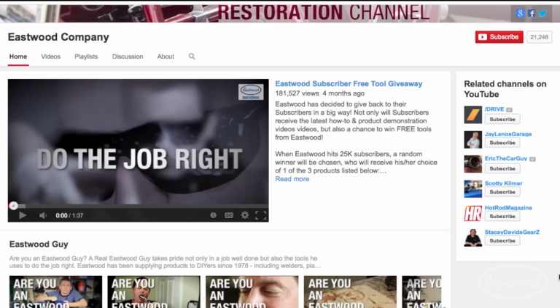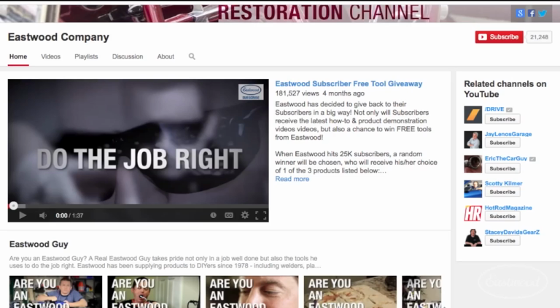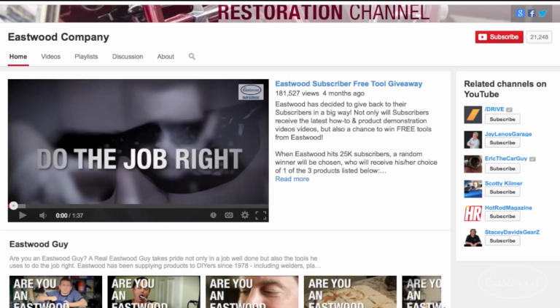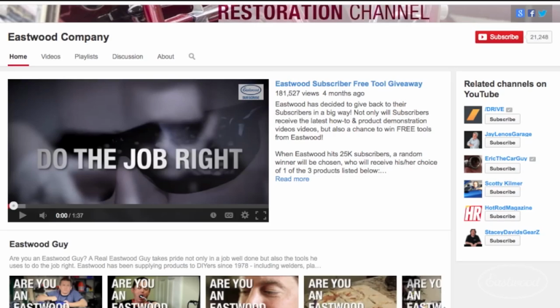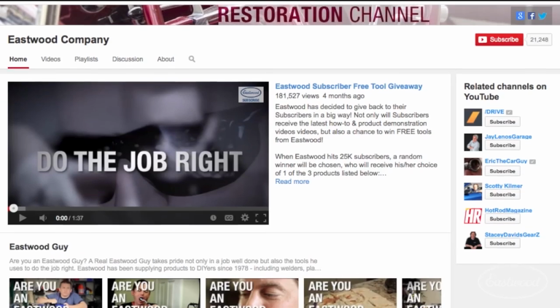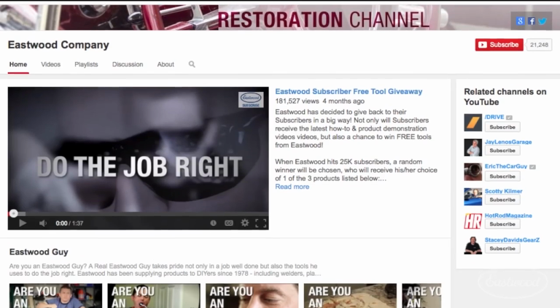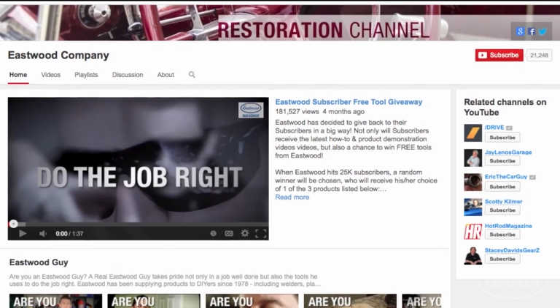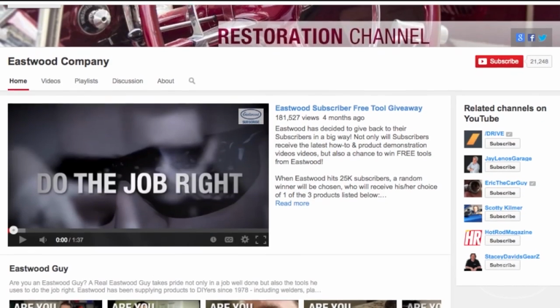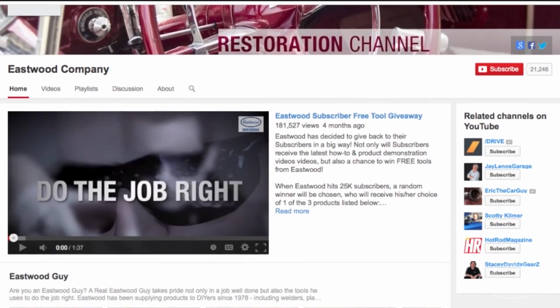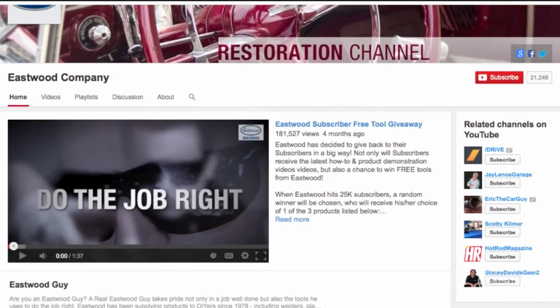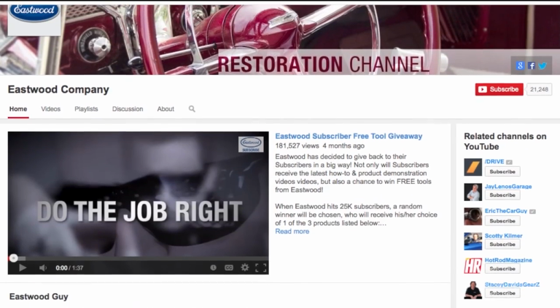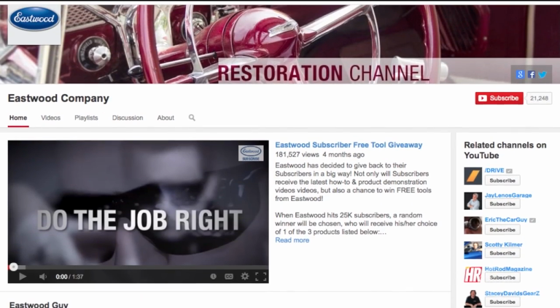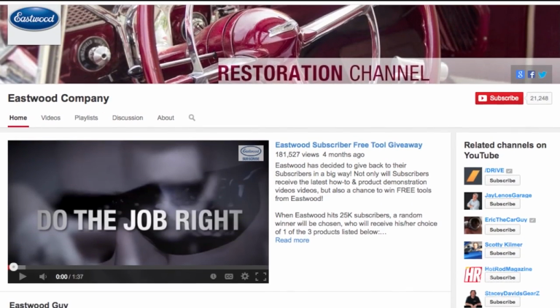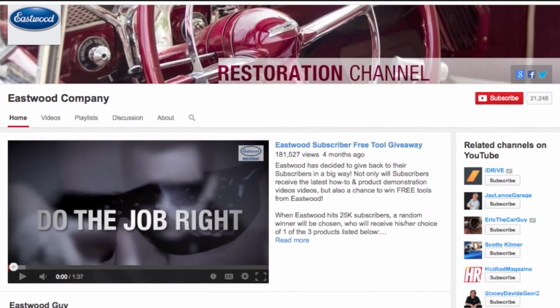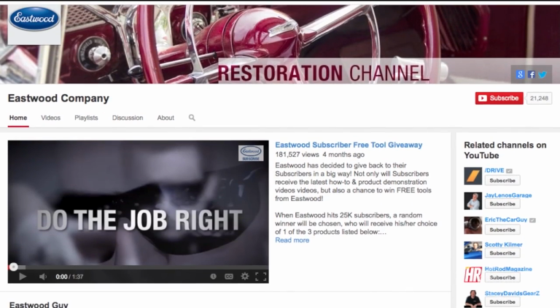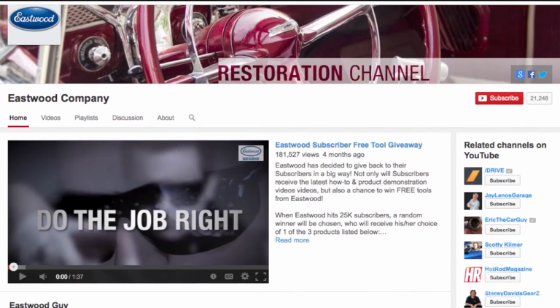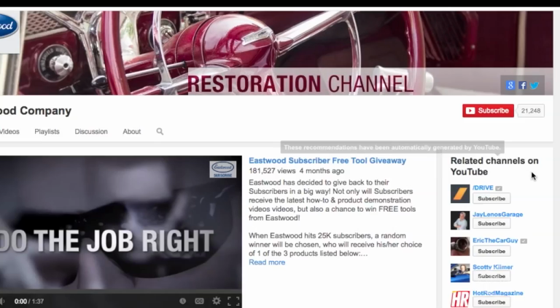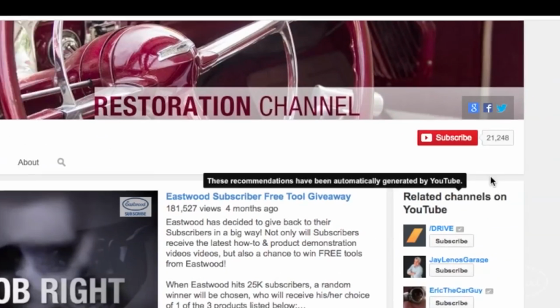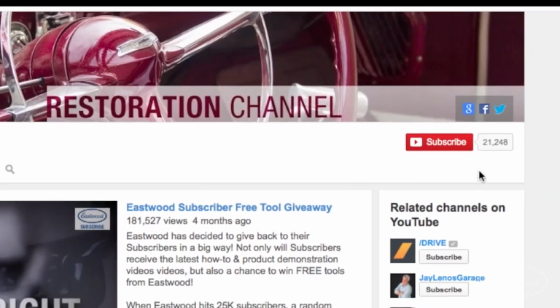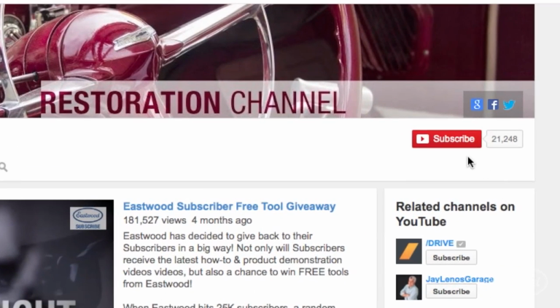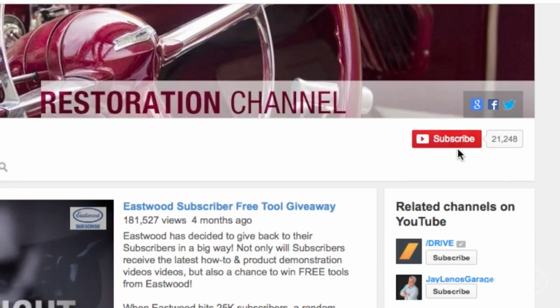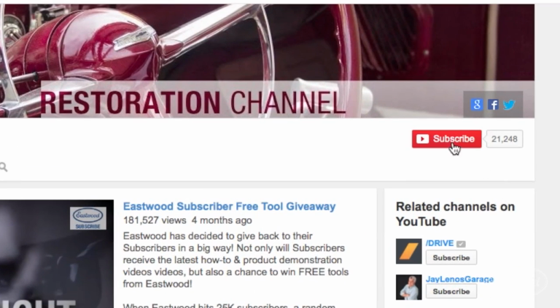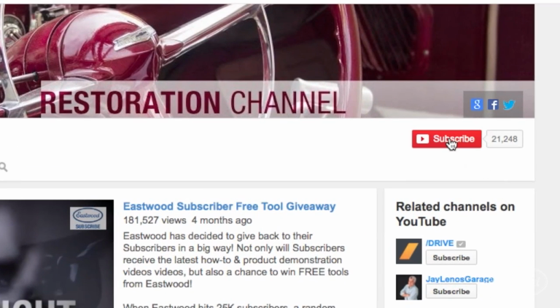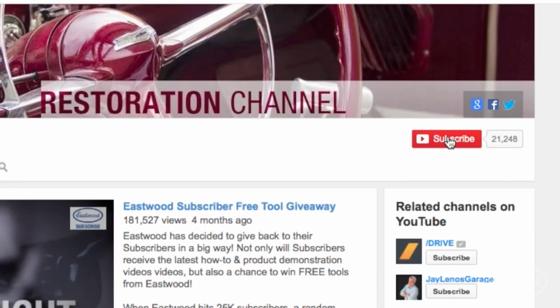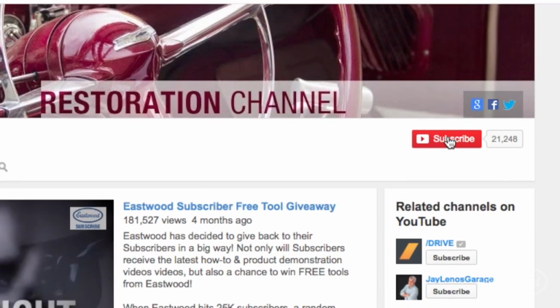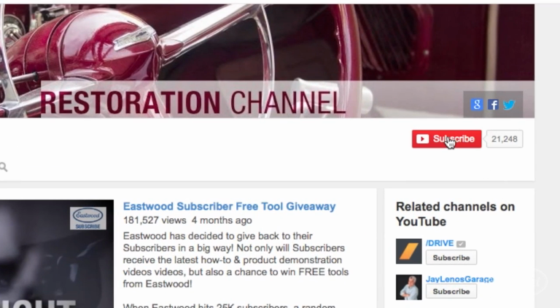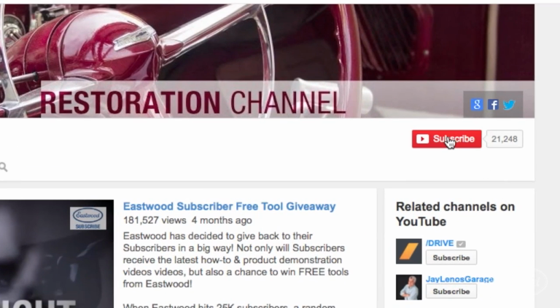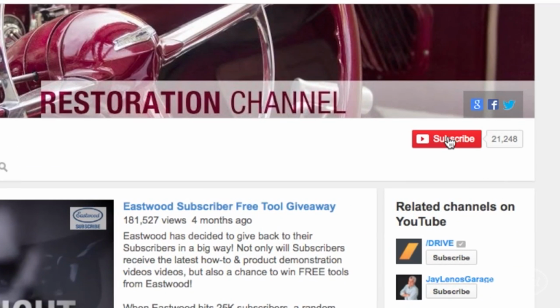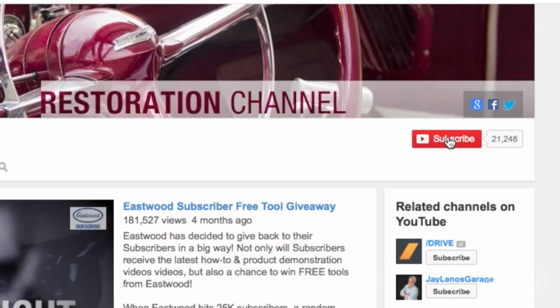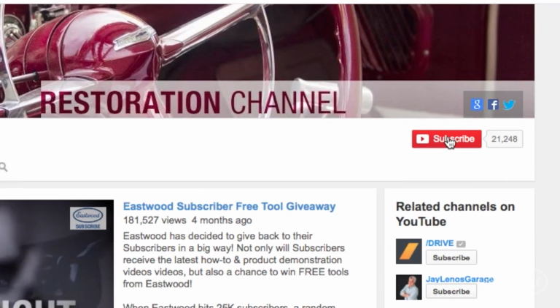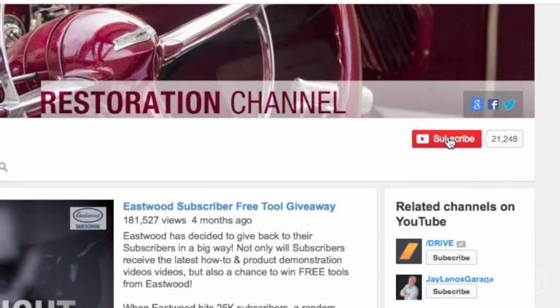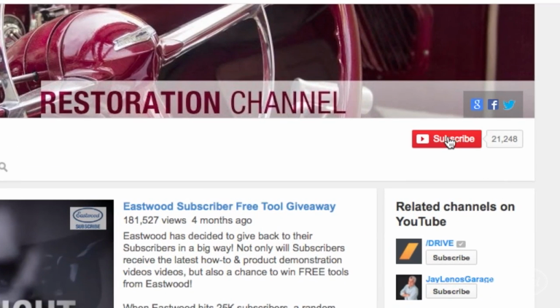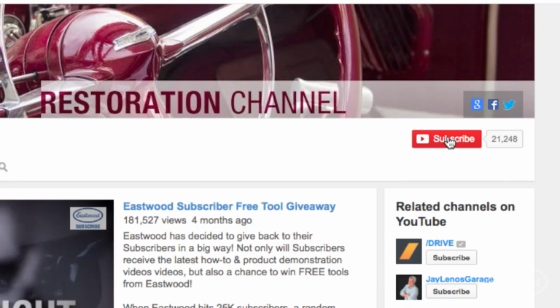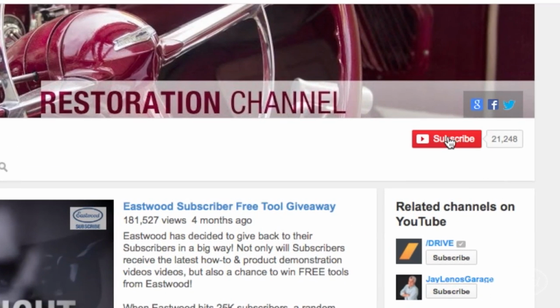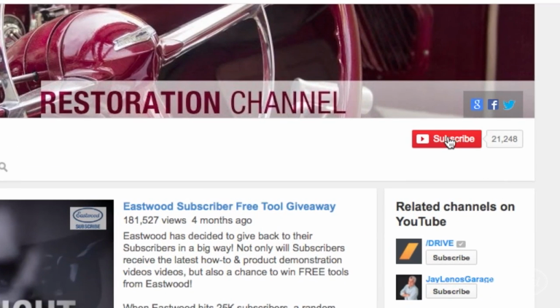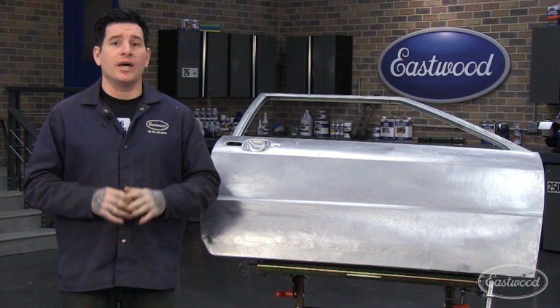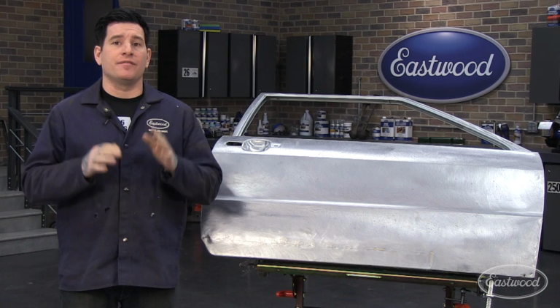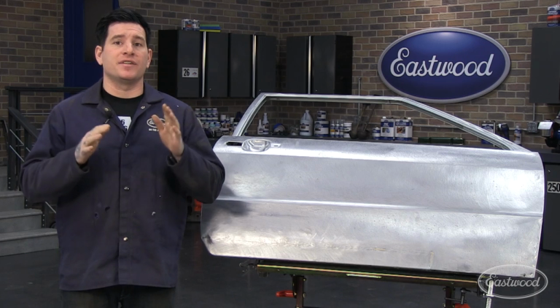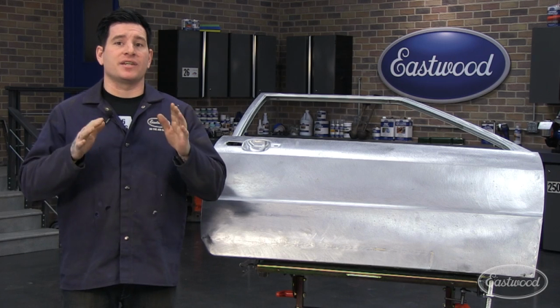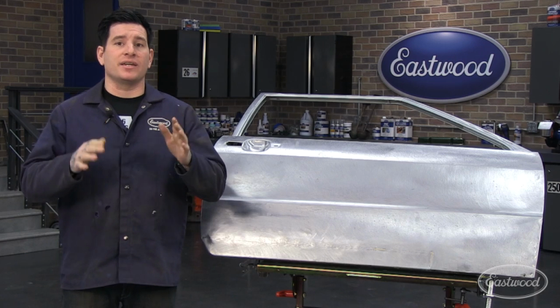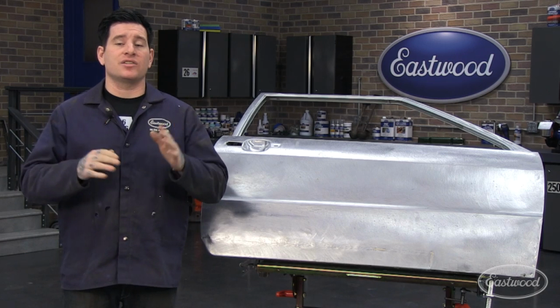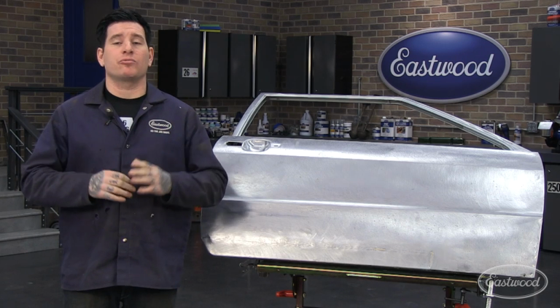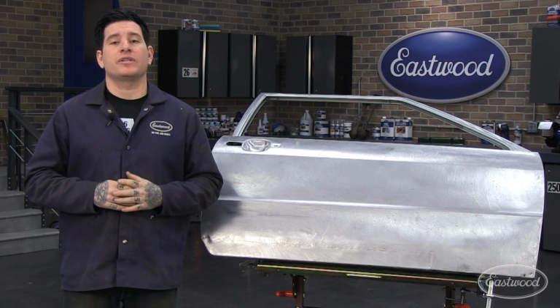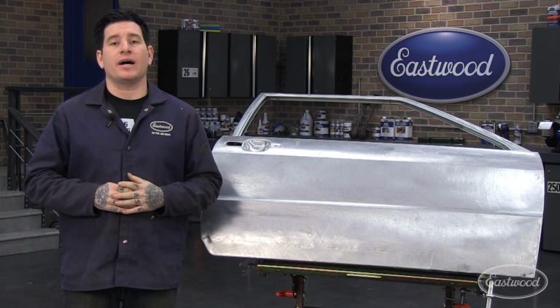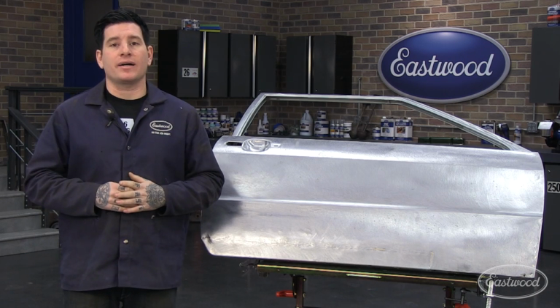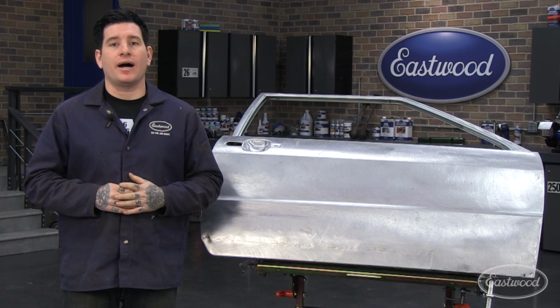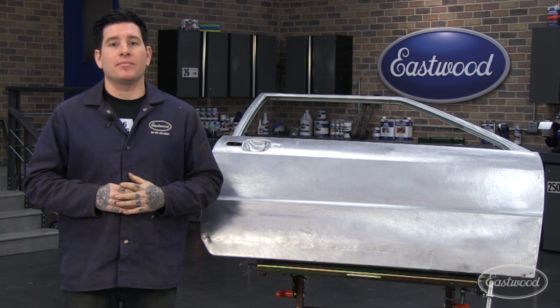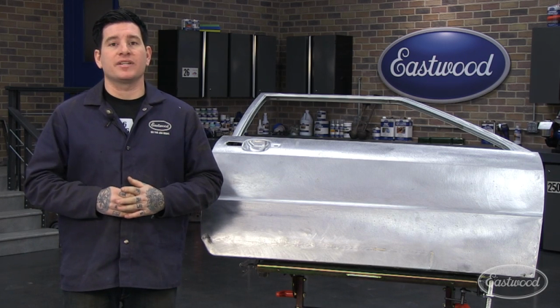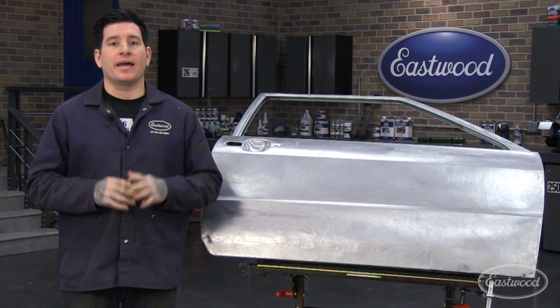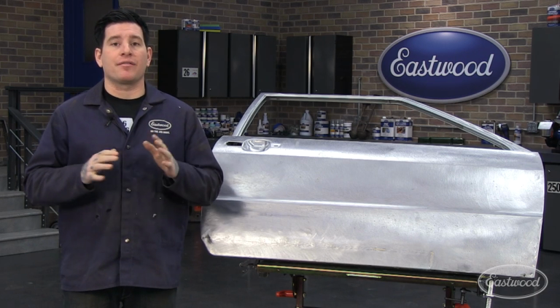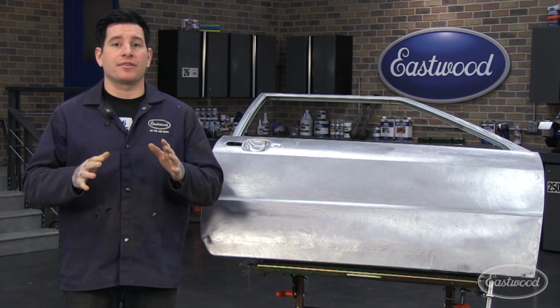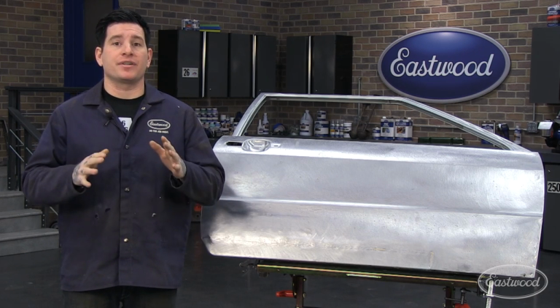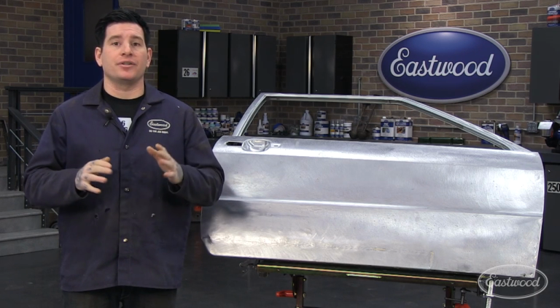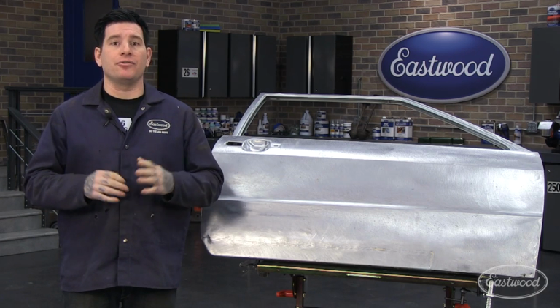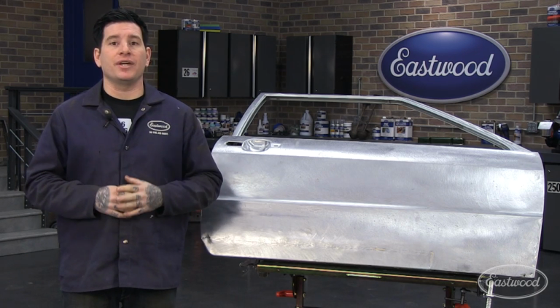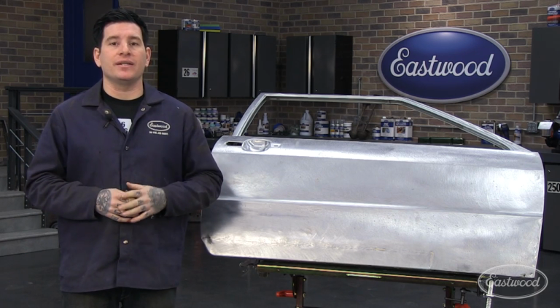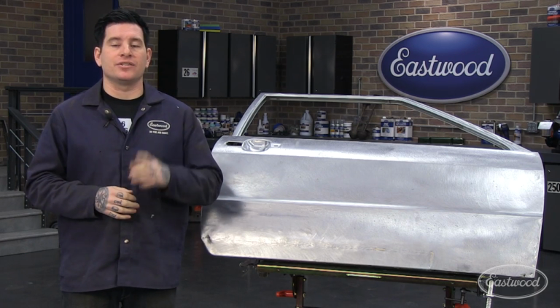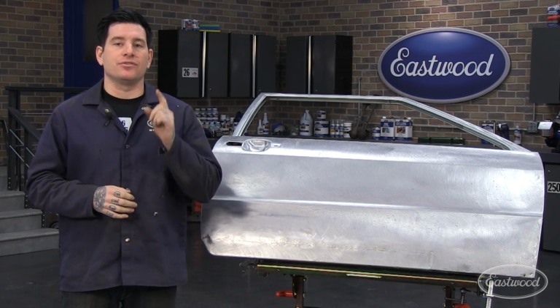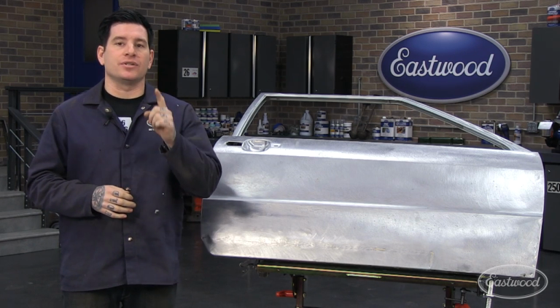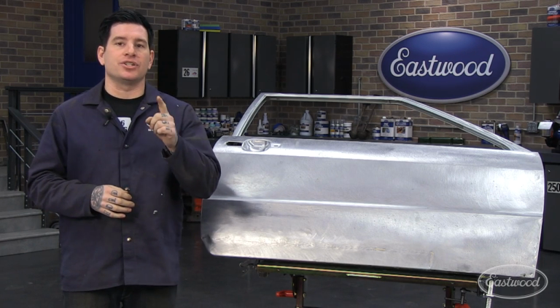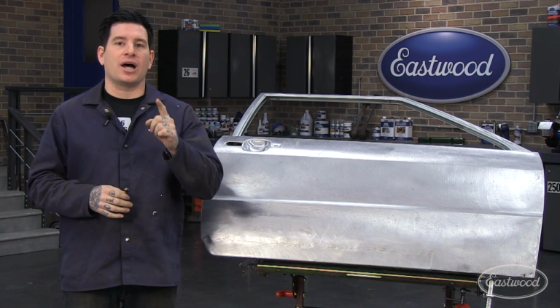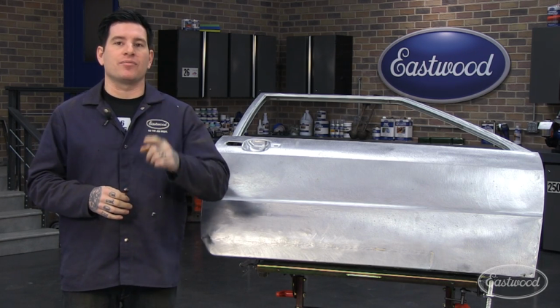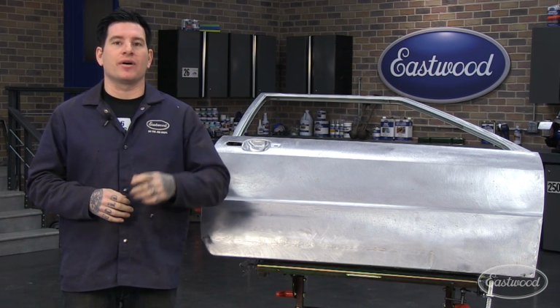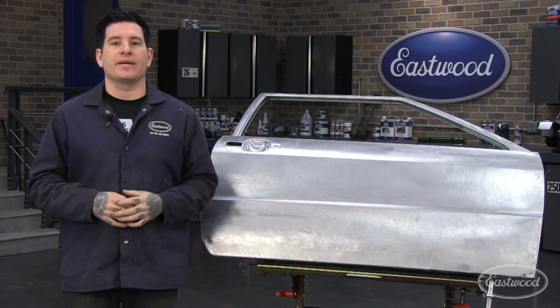For more videos on welding and fabrication, be sure to subscribe to the Eastwood channel and visit eastwood.com to get everything you need to do the job right.